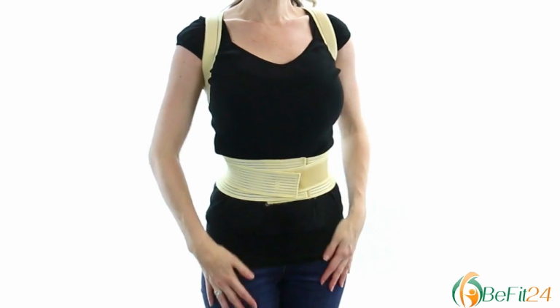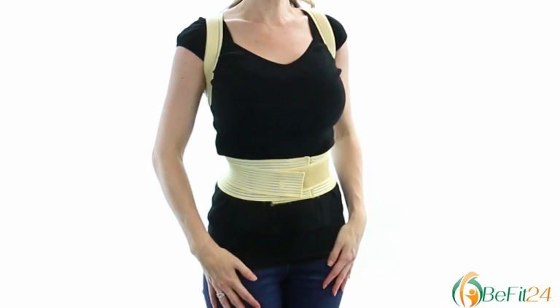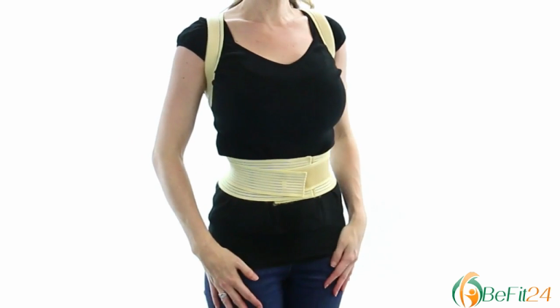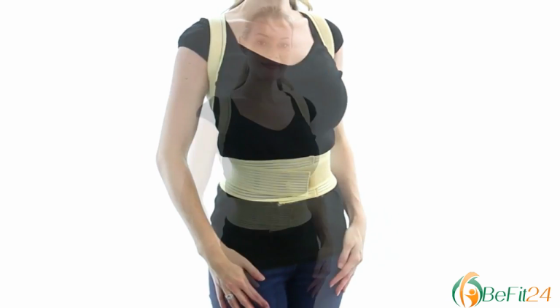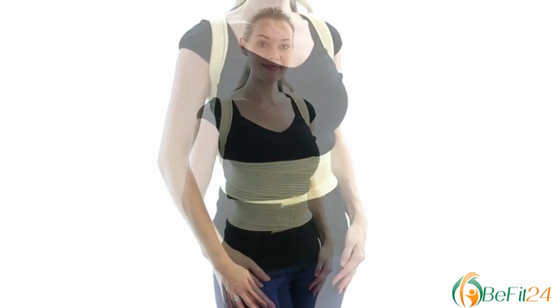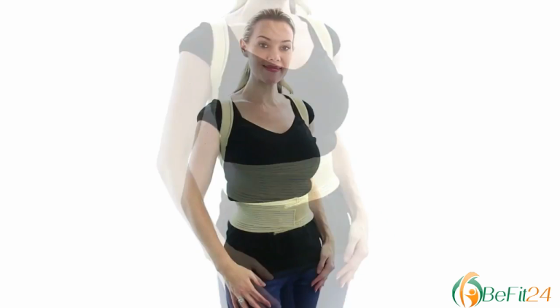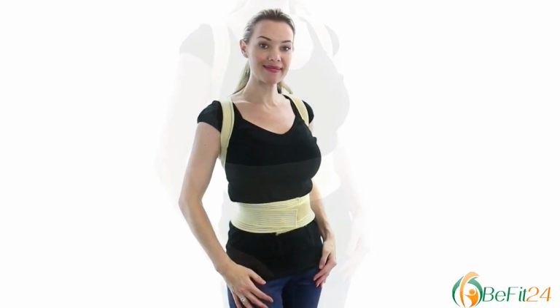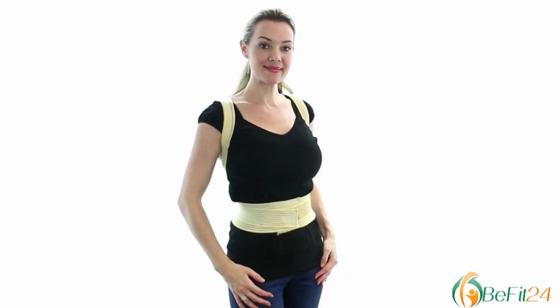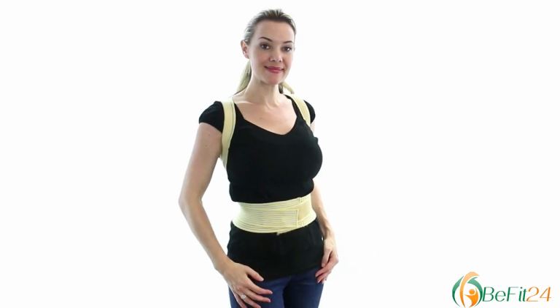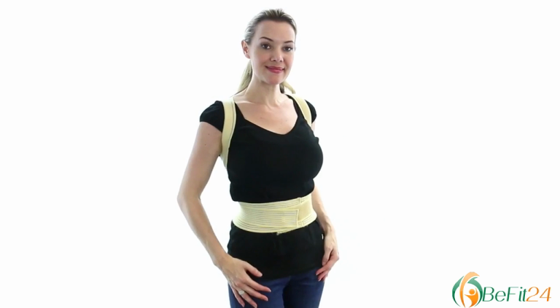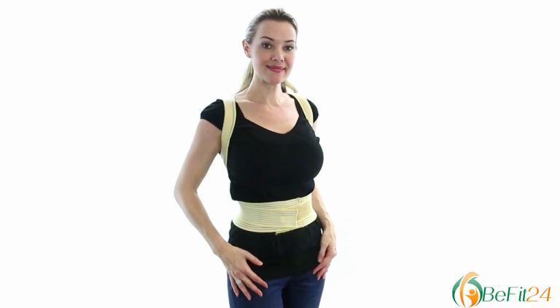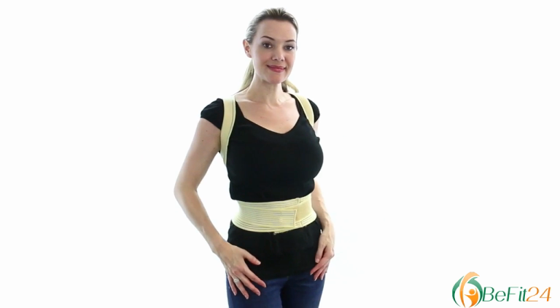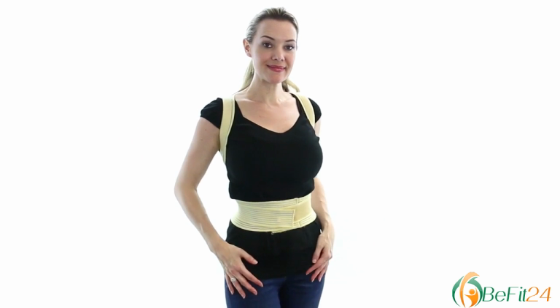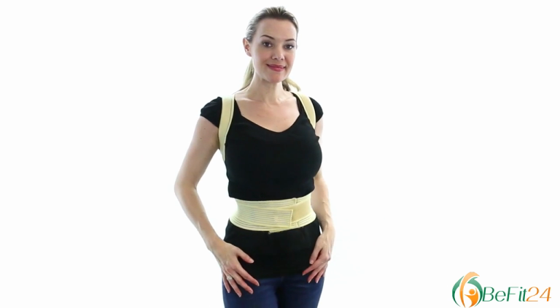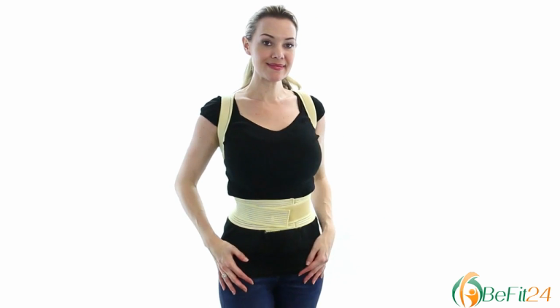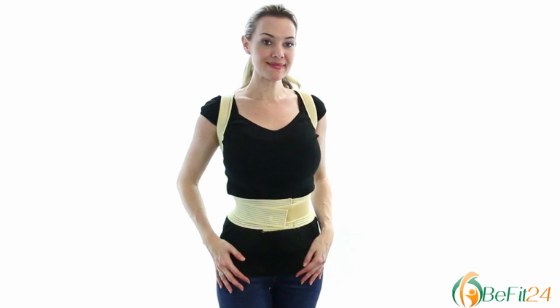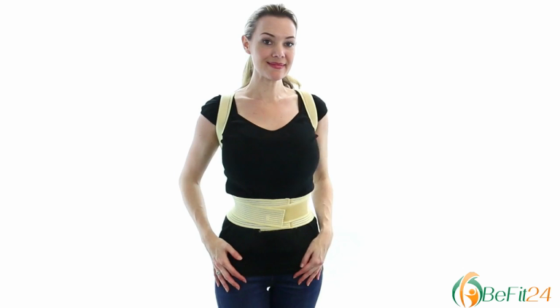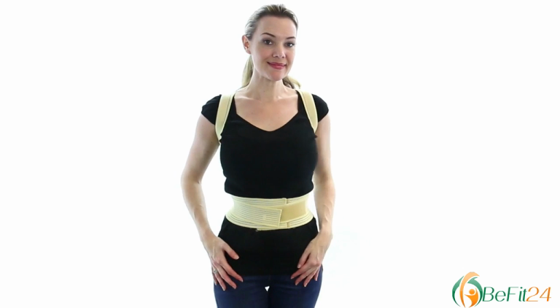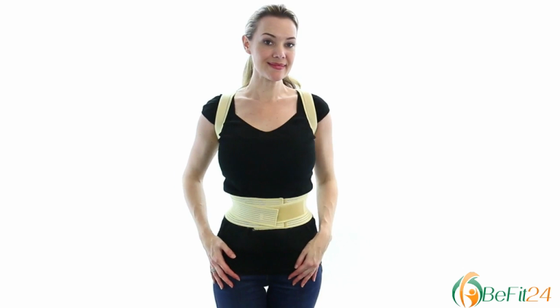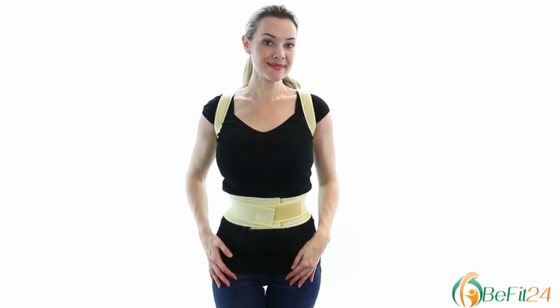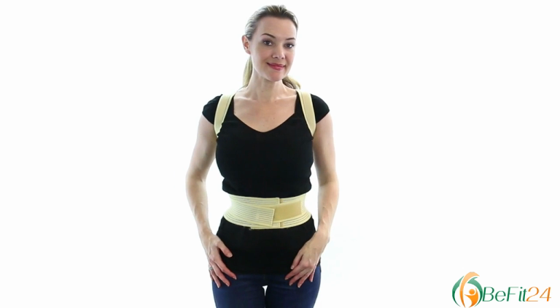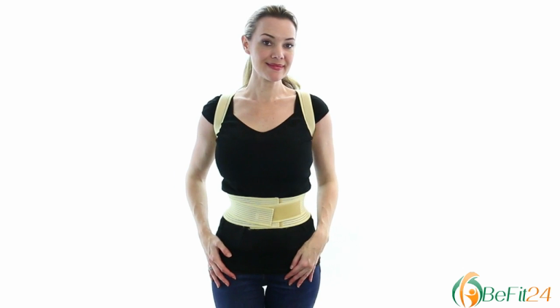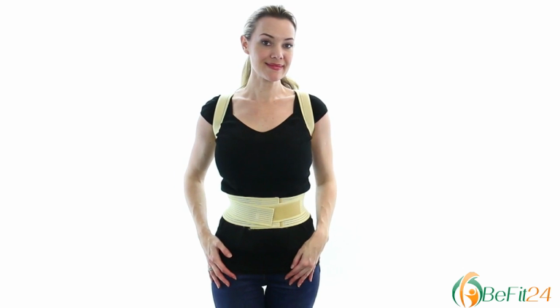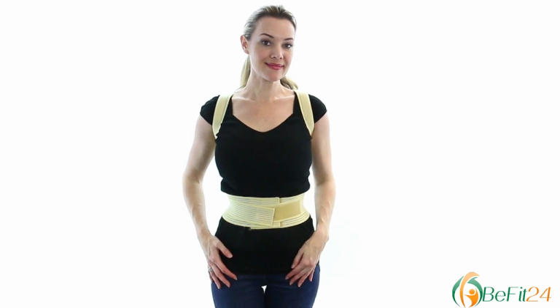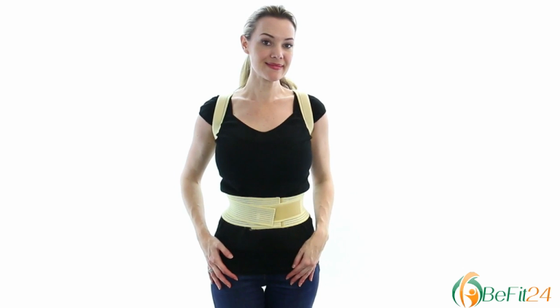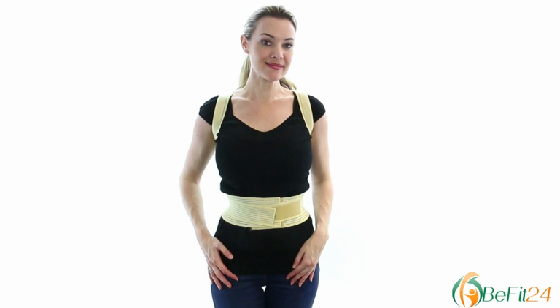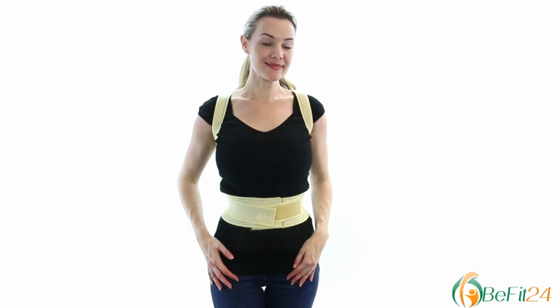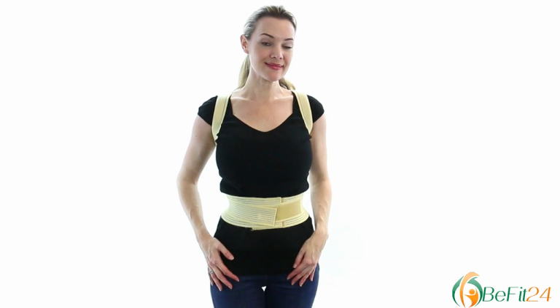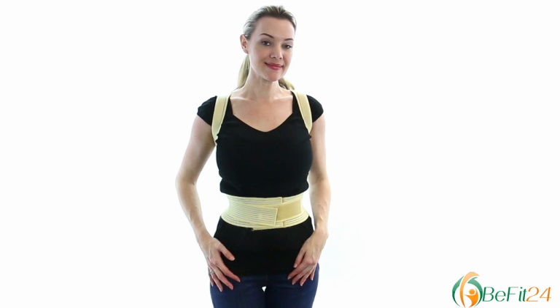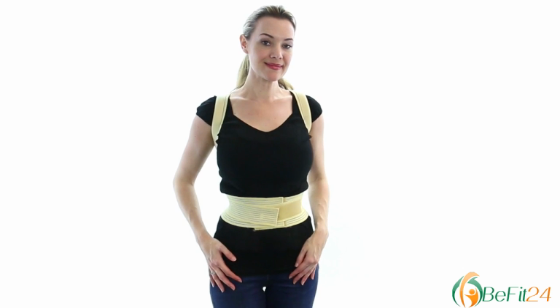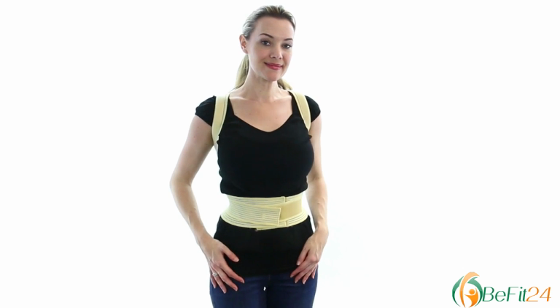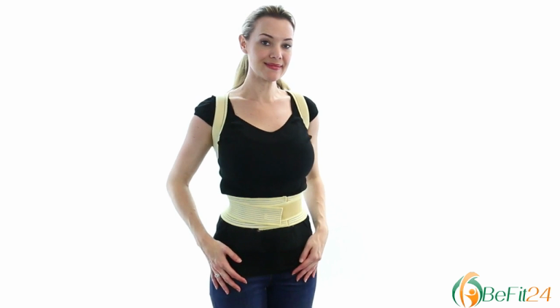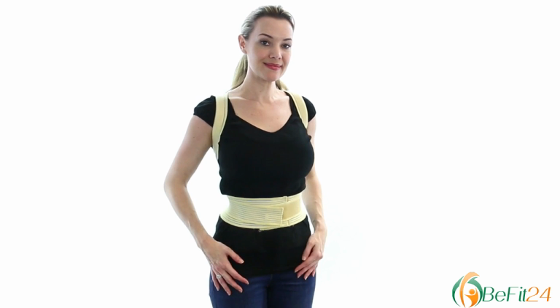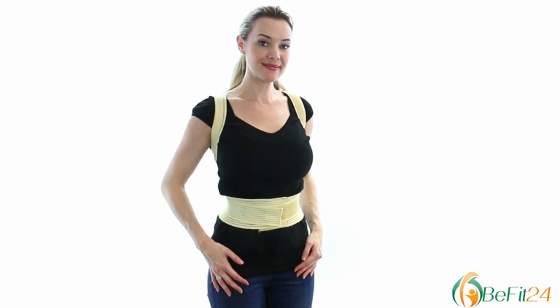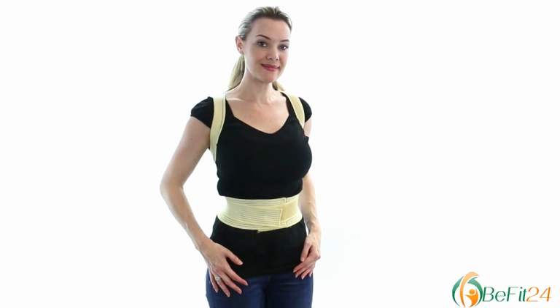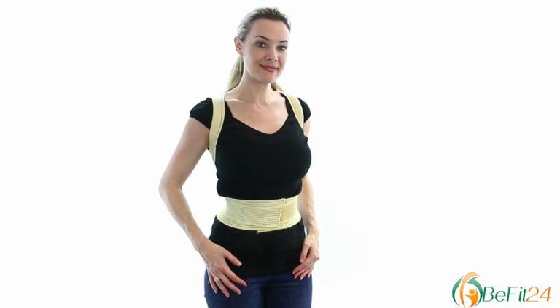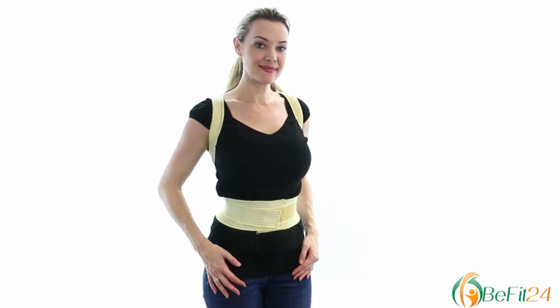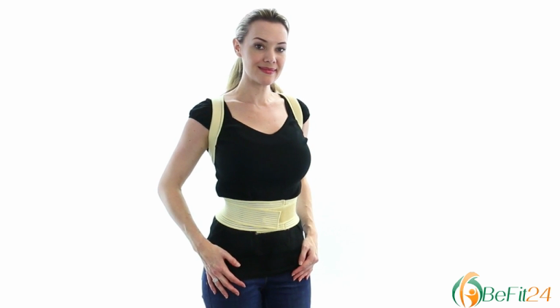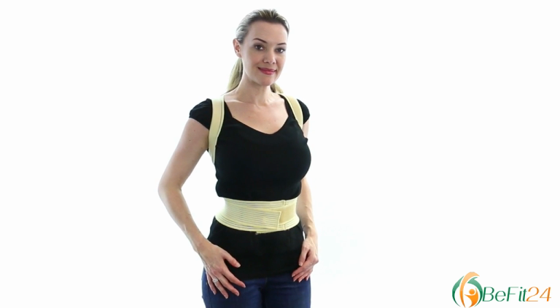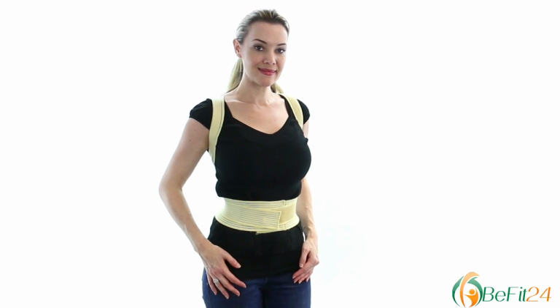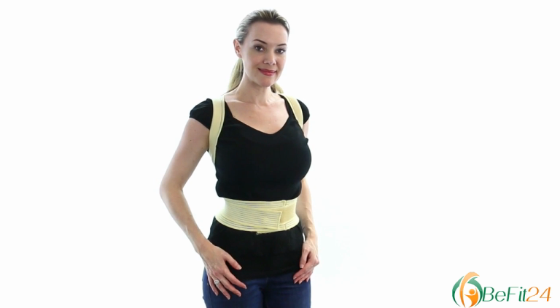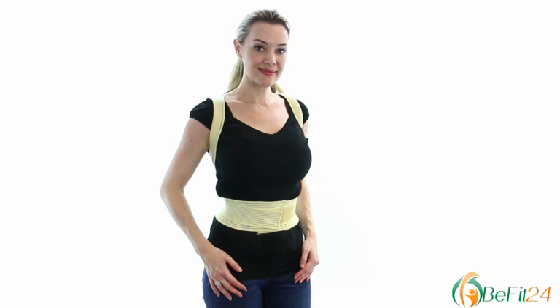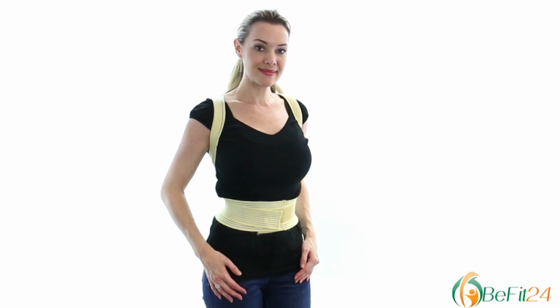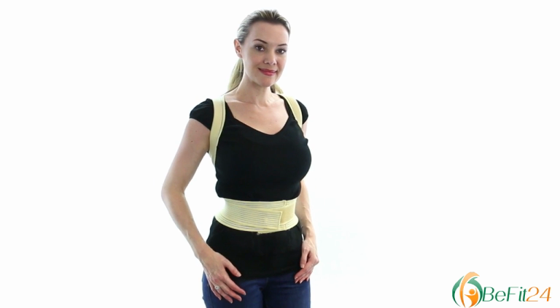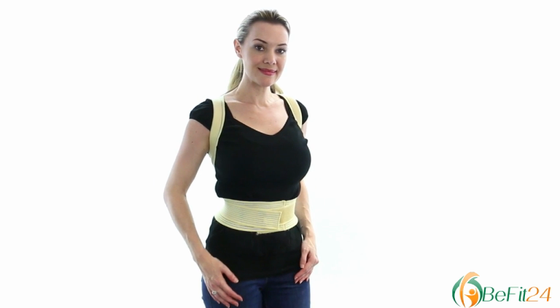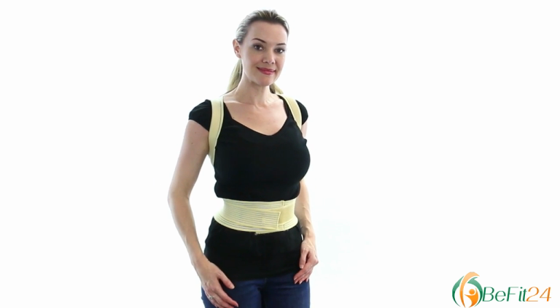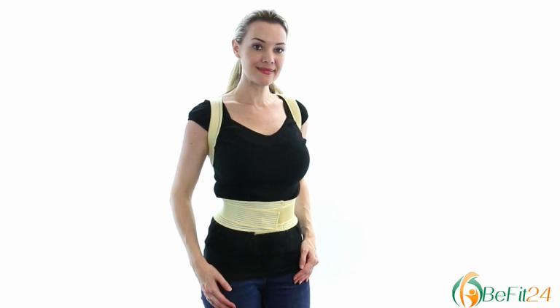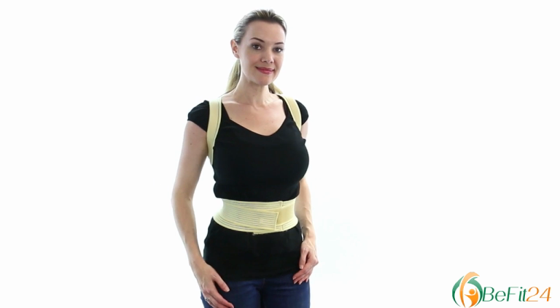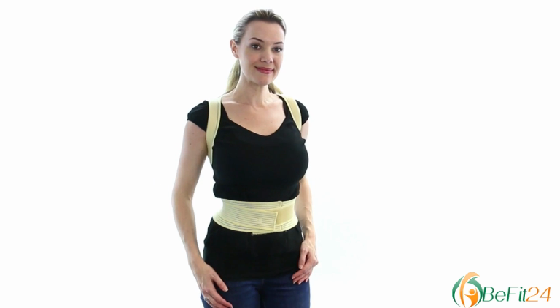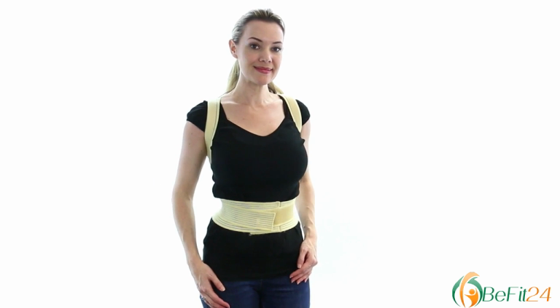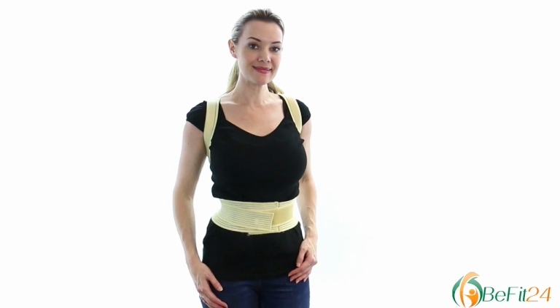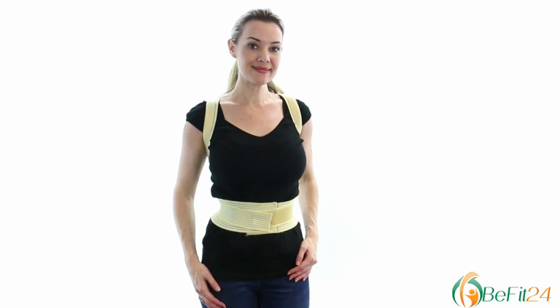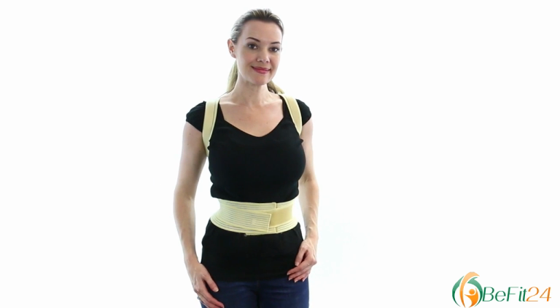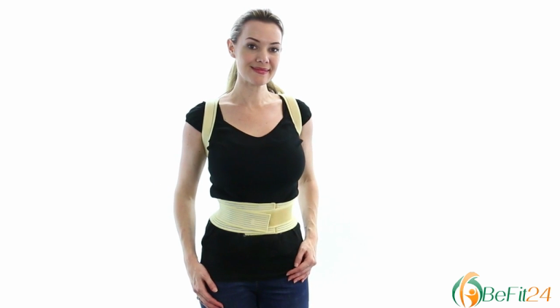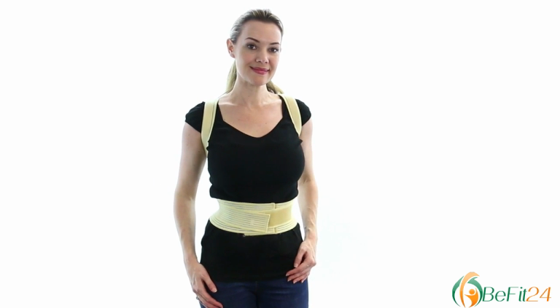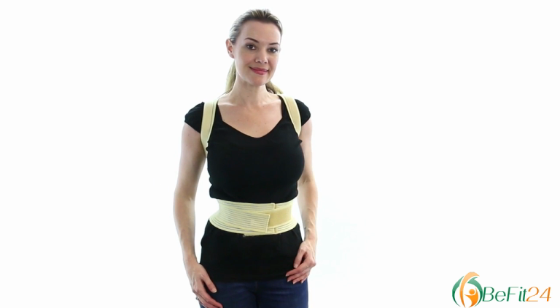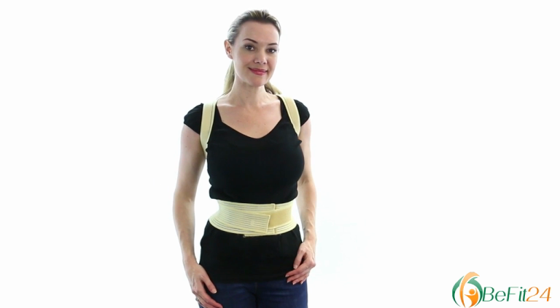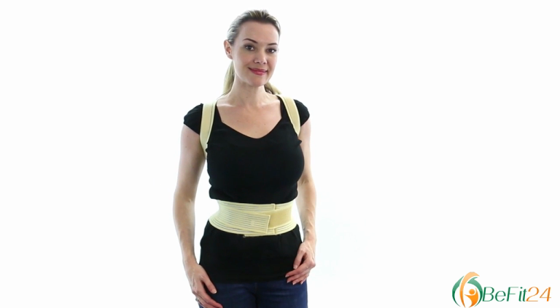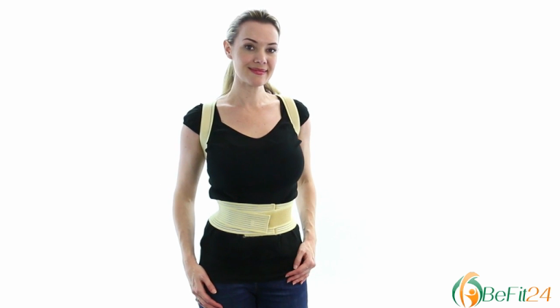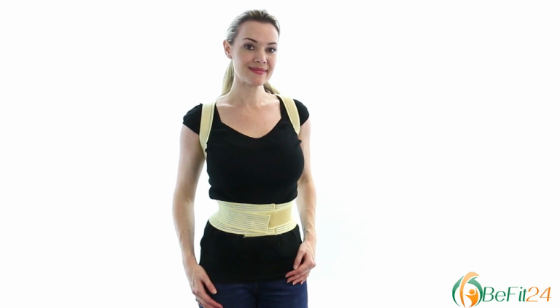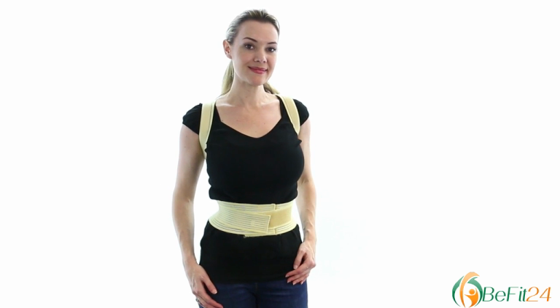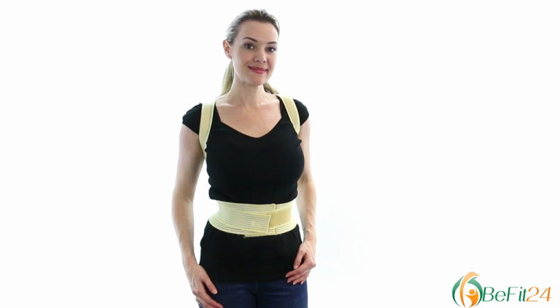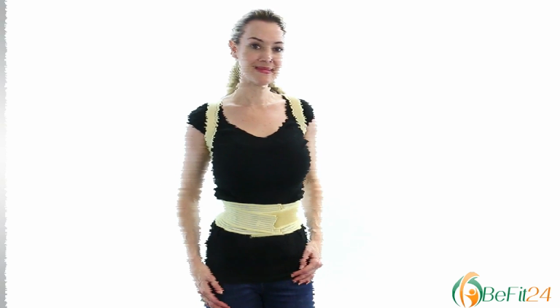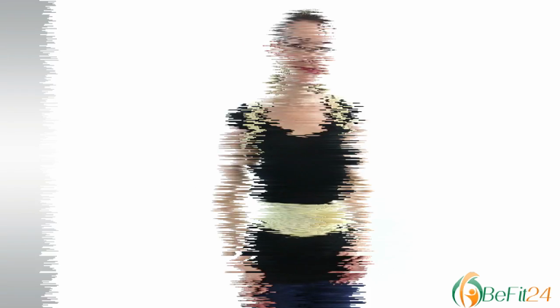Wear the posture corrector for 2-3 hours per day, gradually increasing time to the whole day.